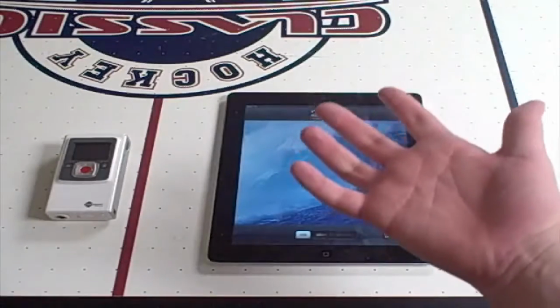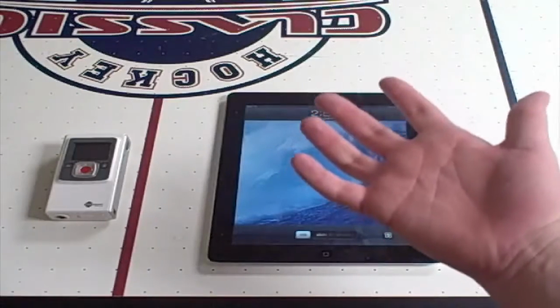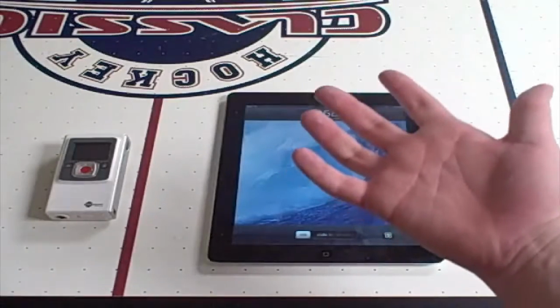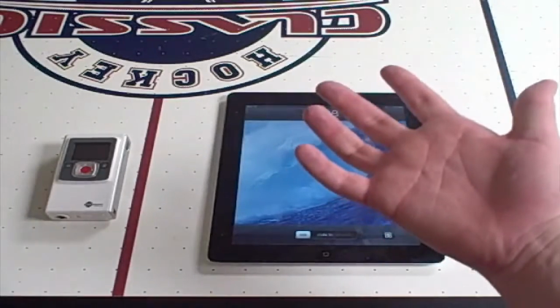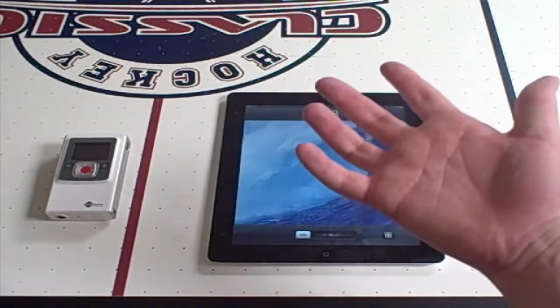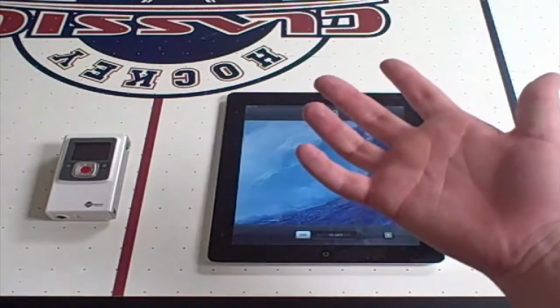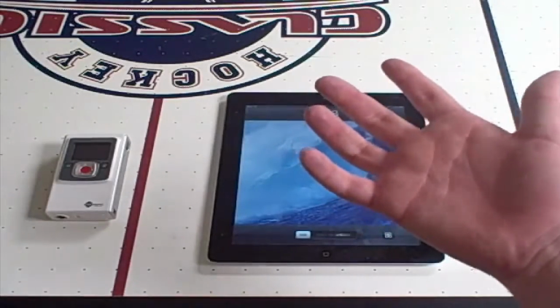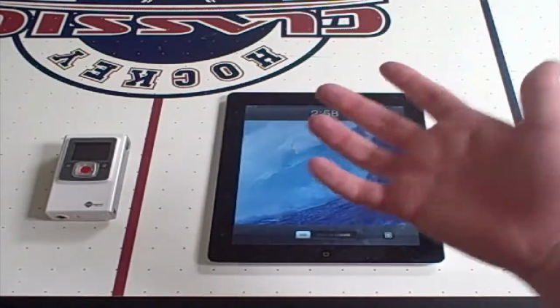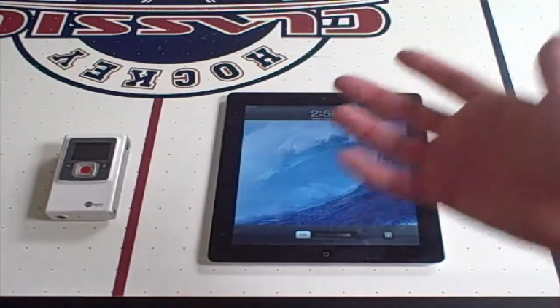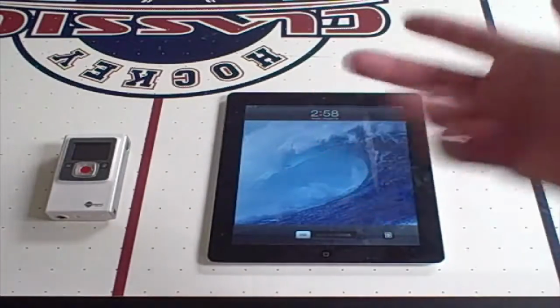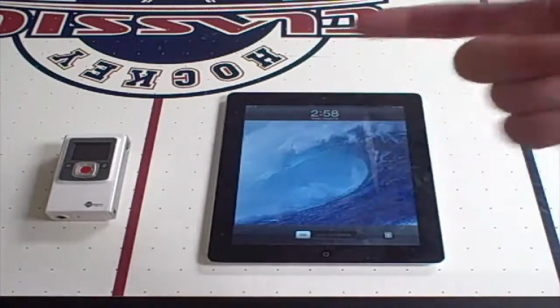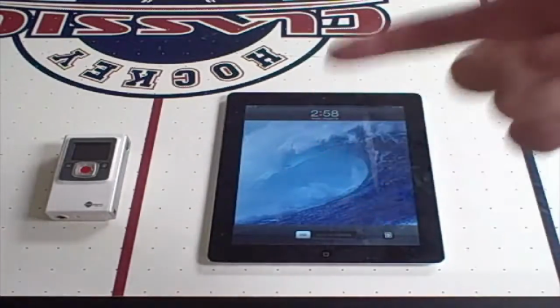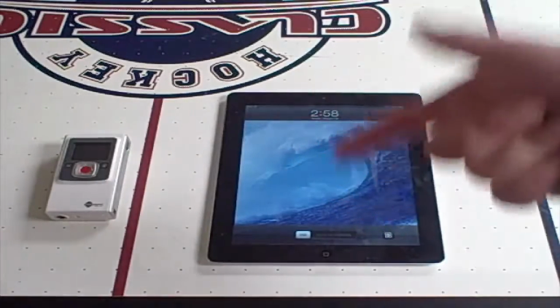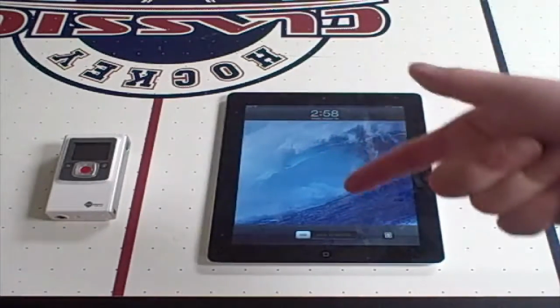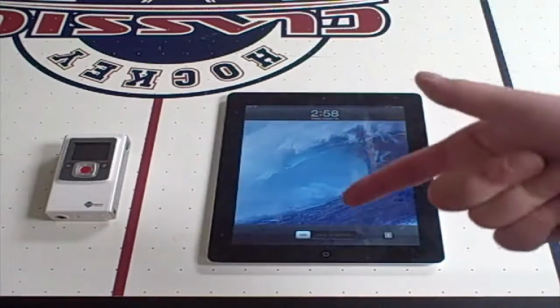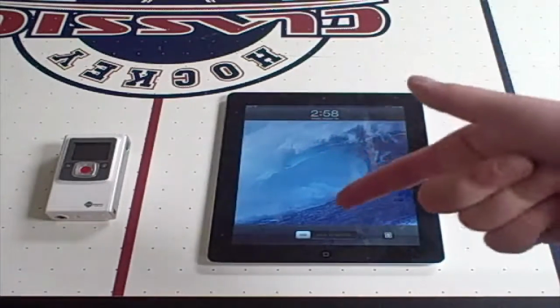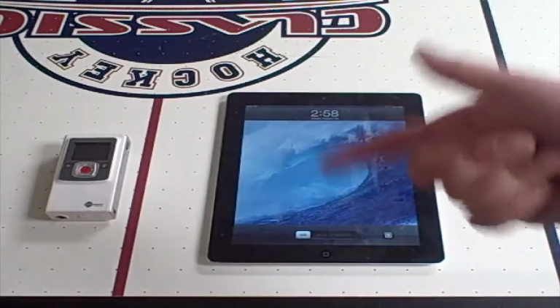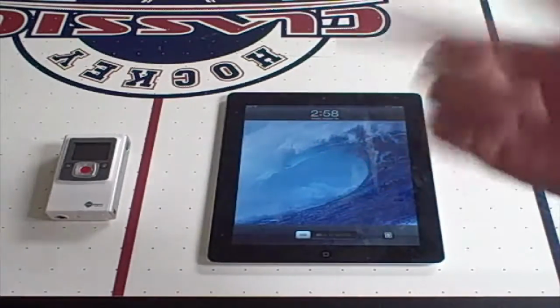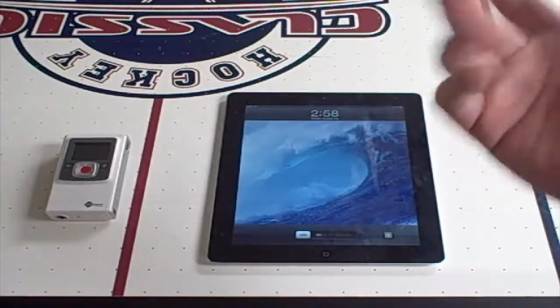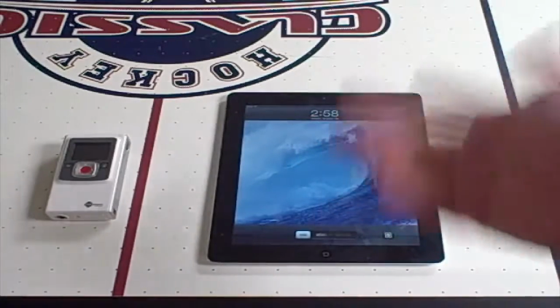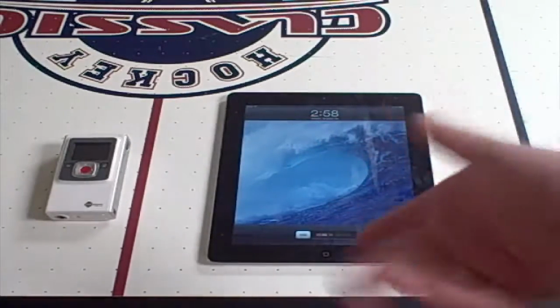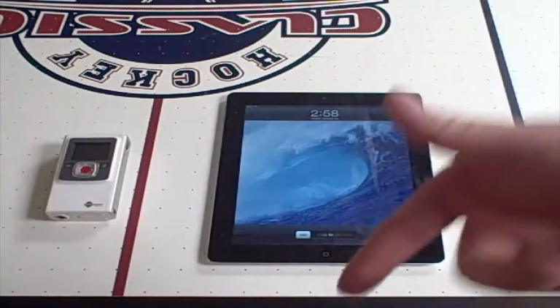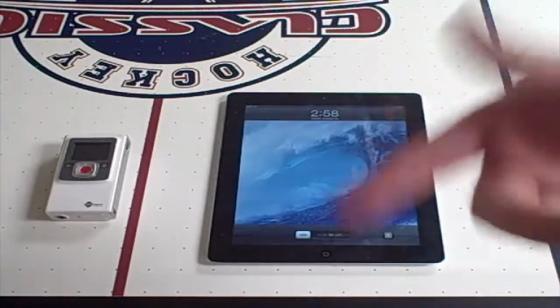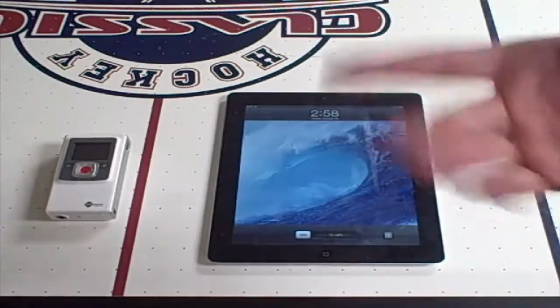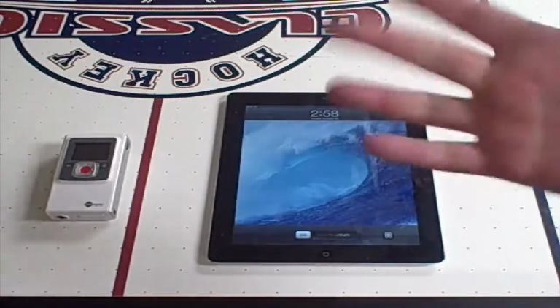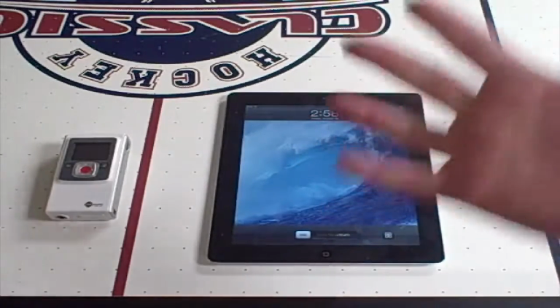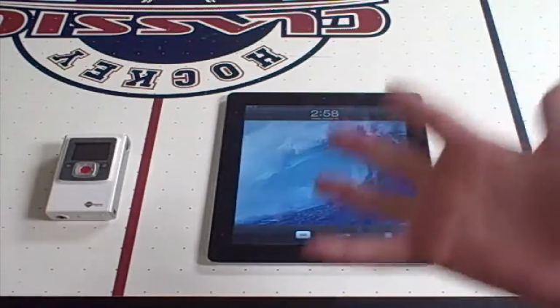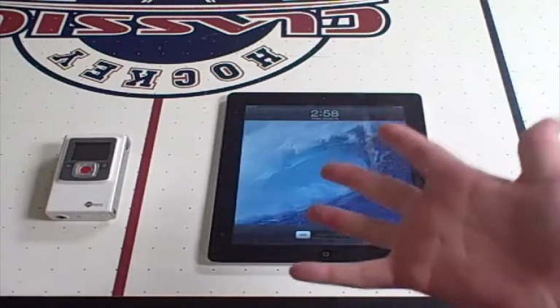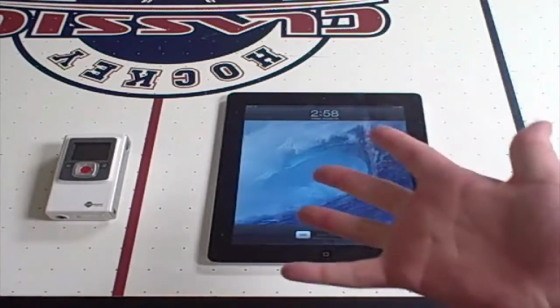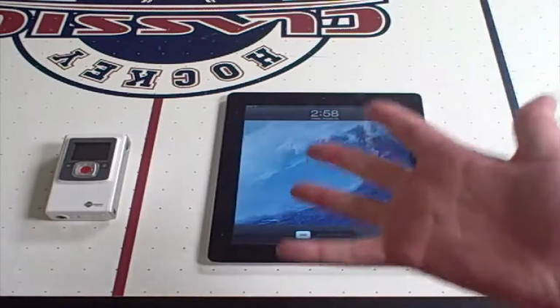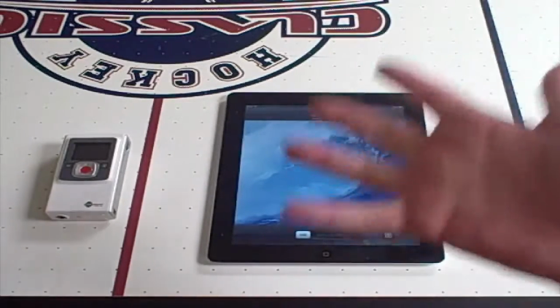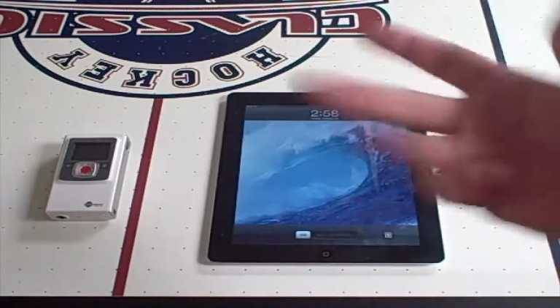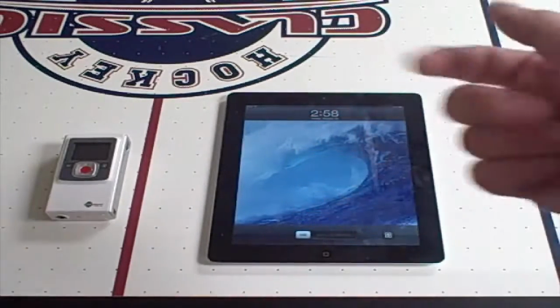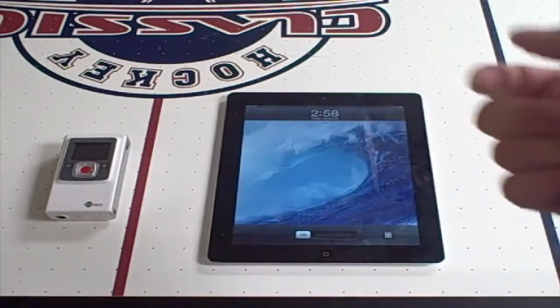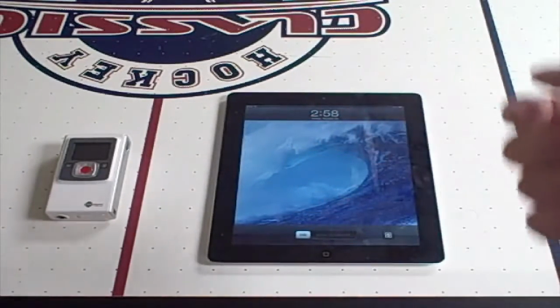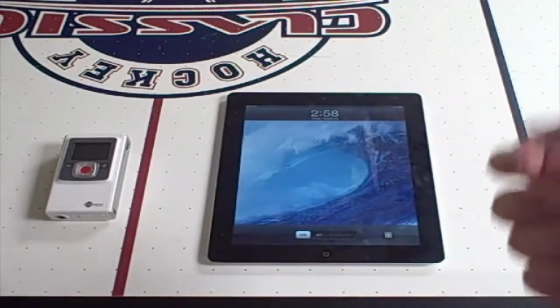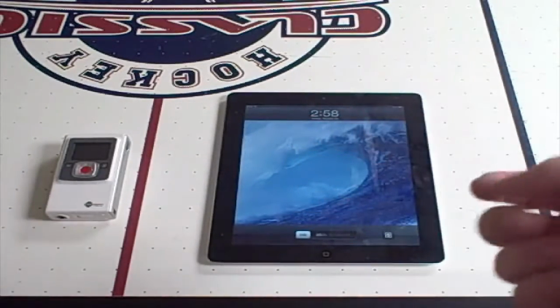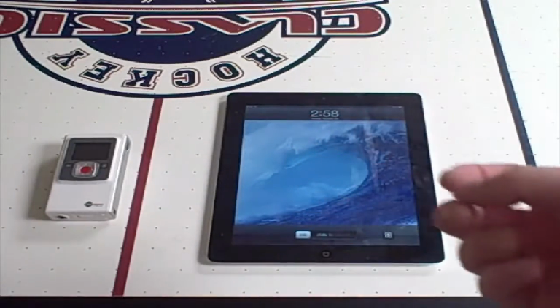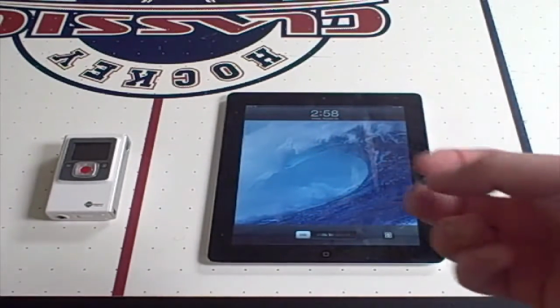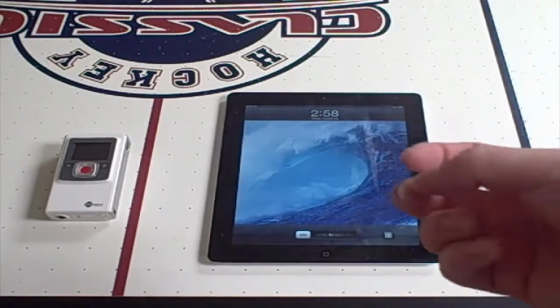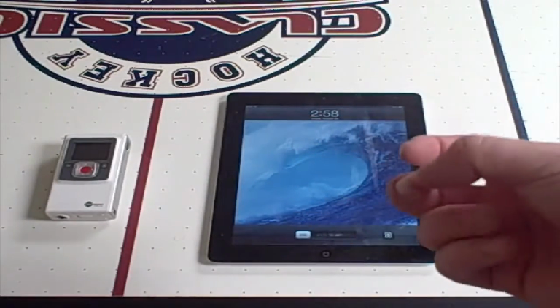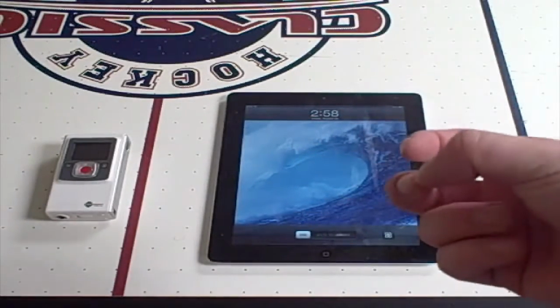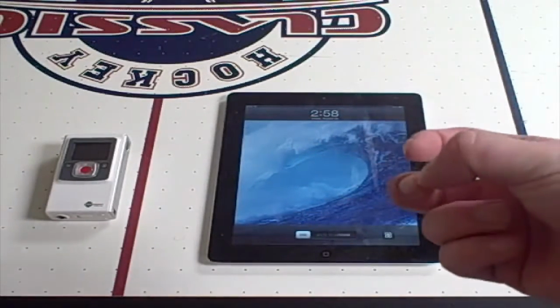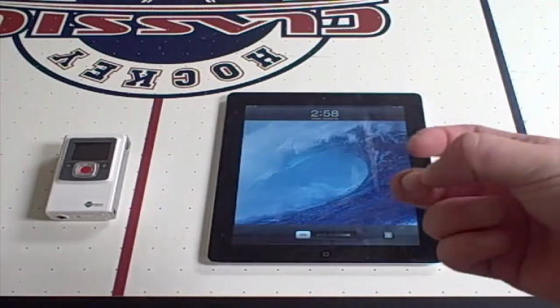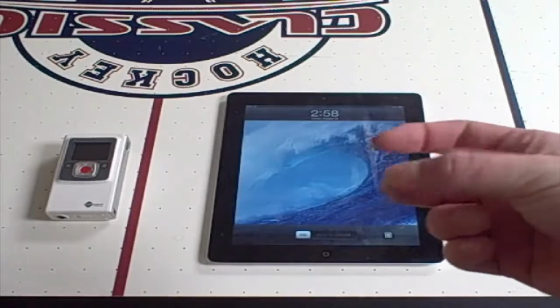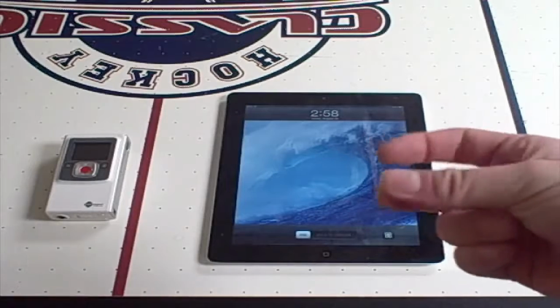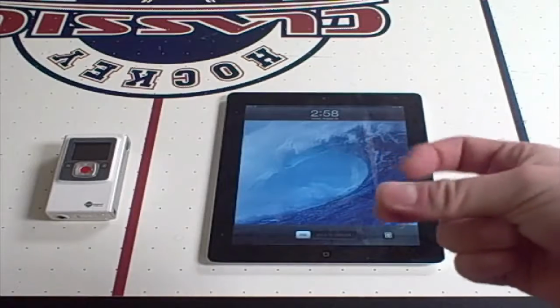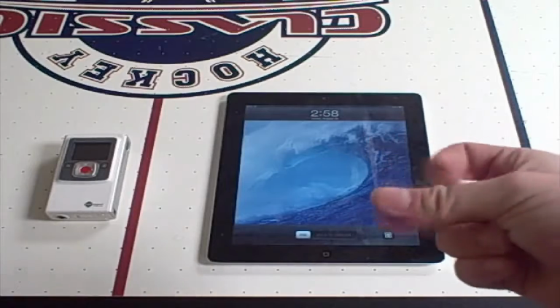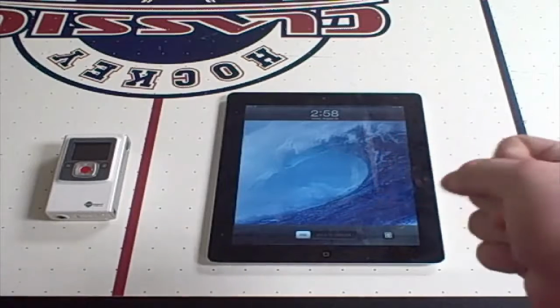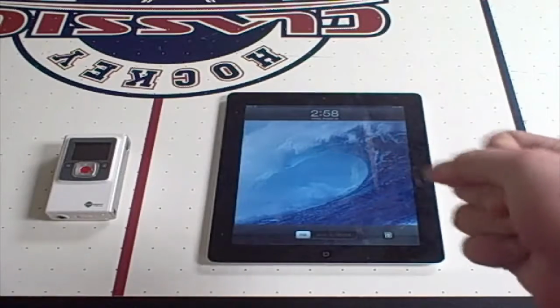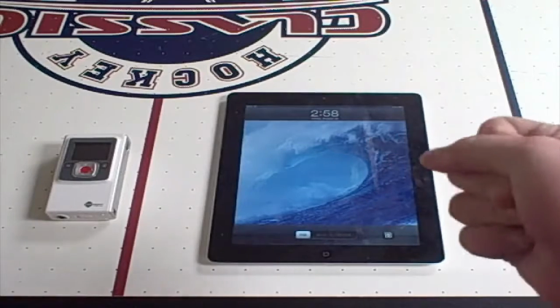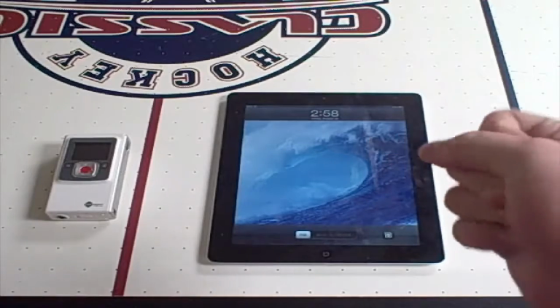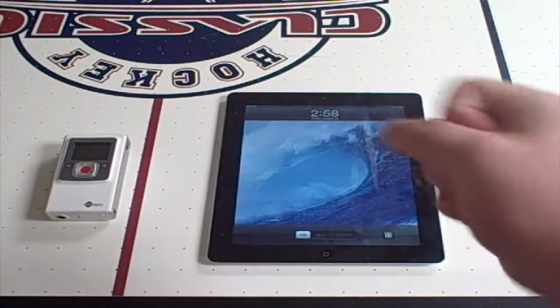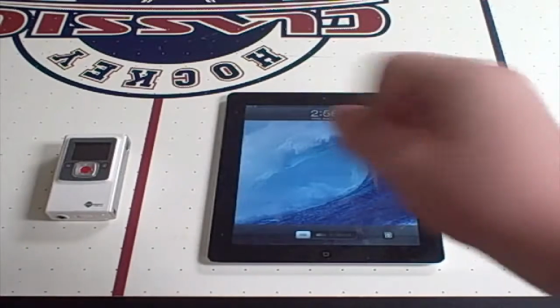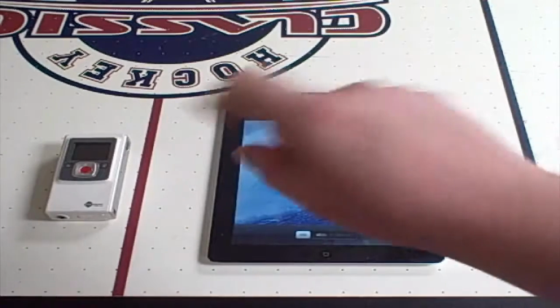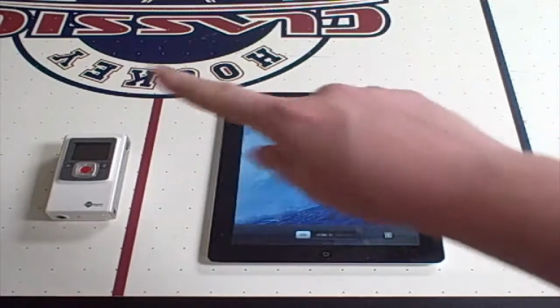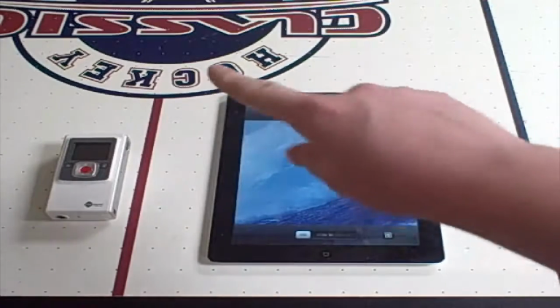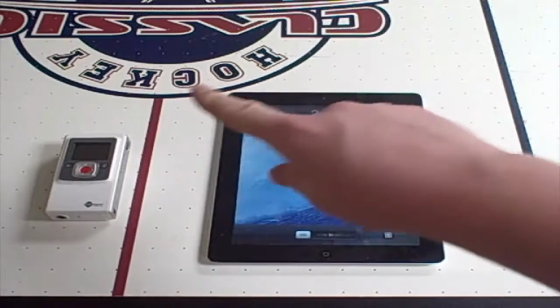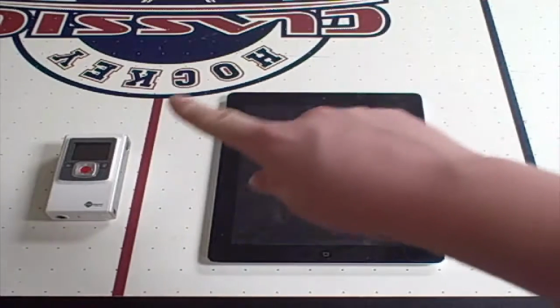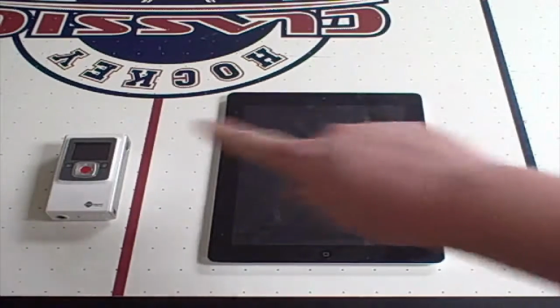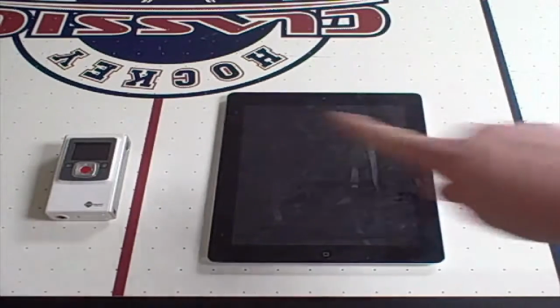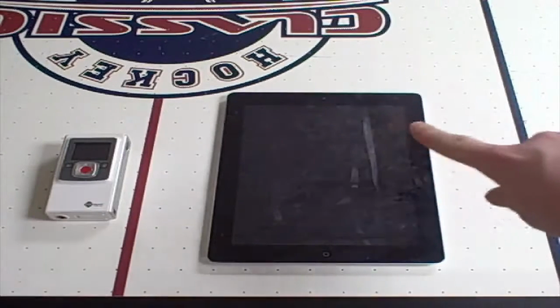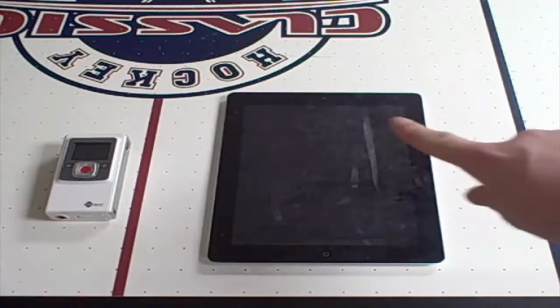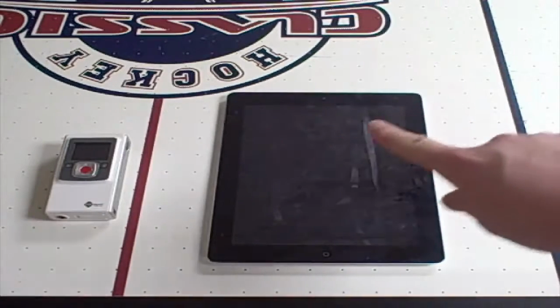If you don't know how to get back to iOS 9, your jailbreak on iOS 9 is a little sketchy — just hold down the power button and swipe that way.